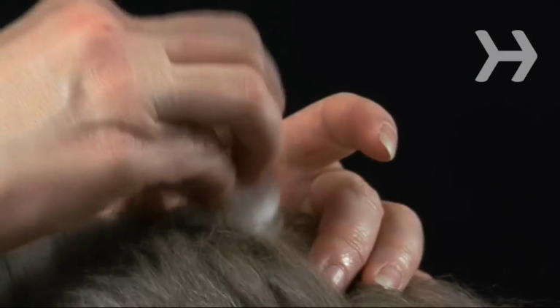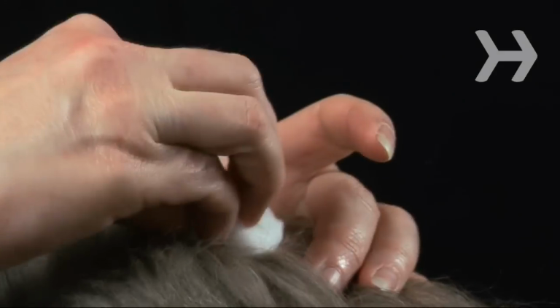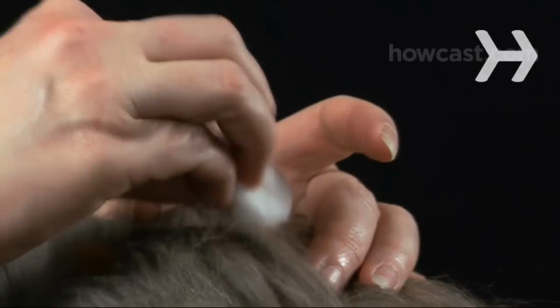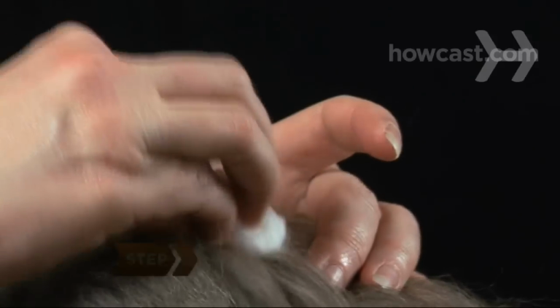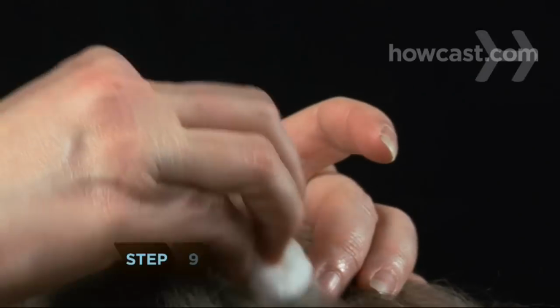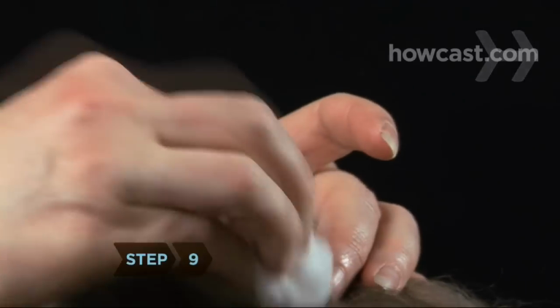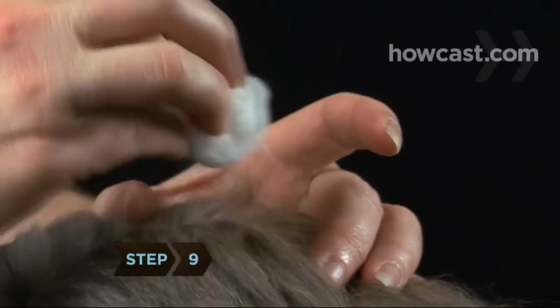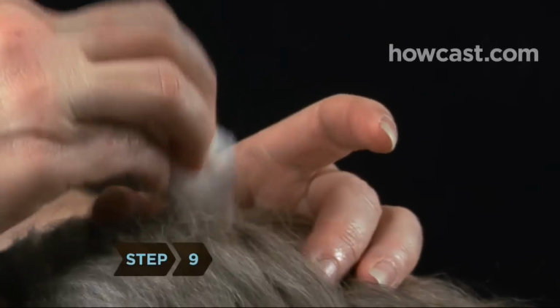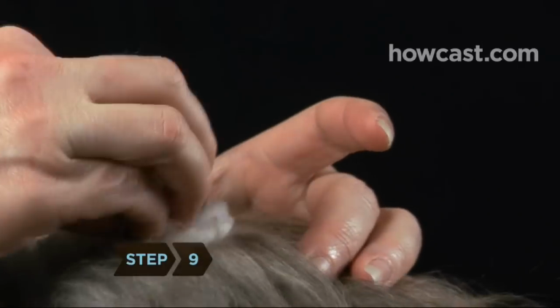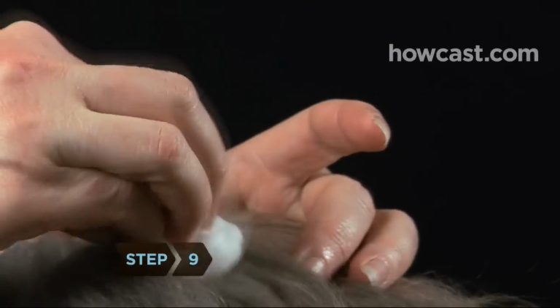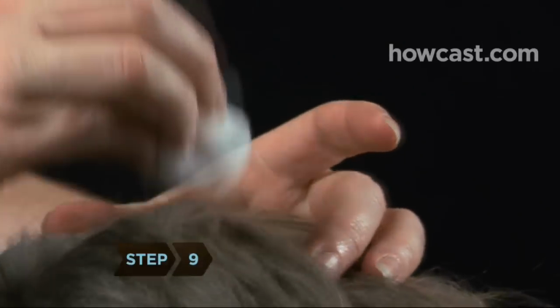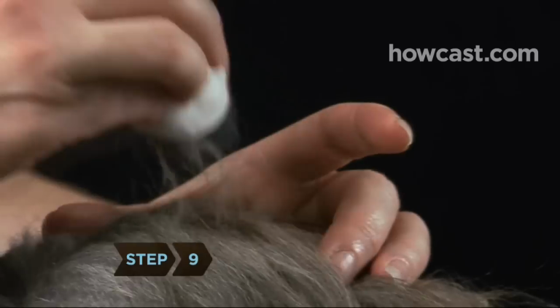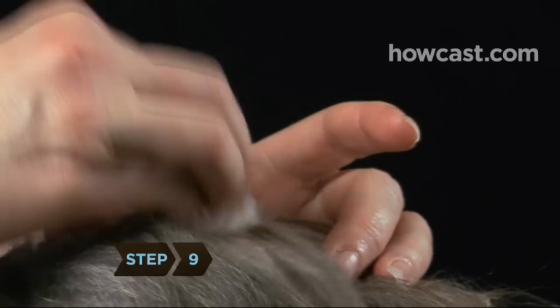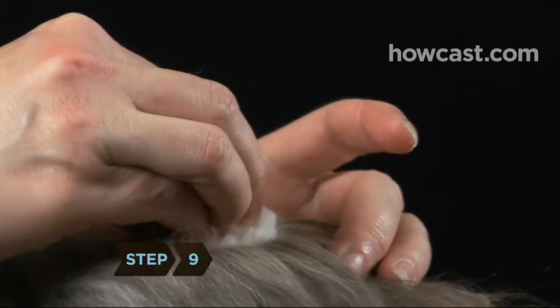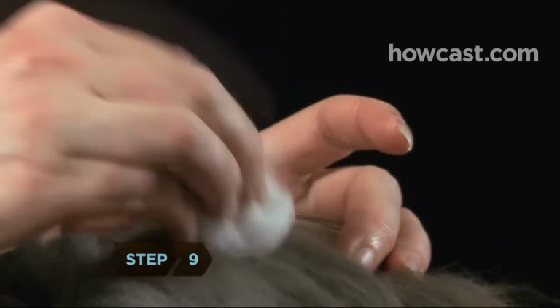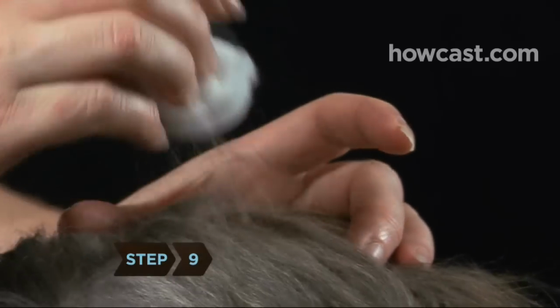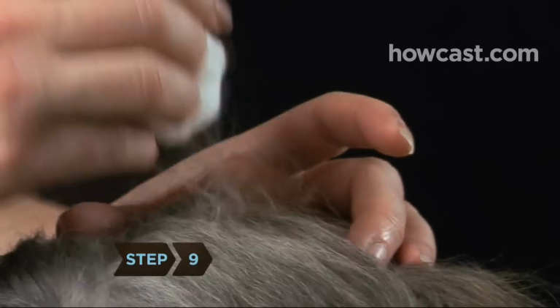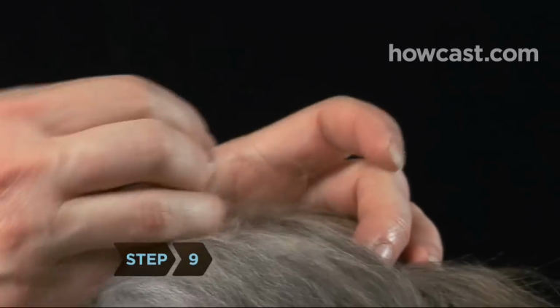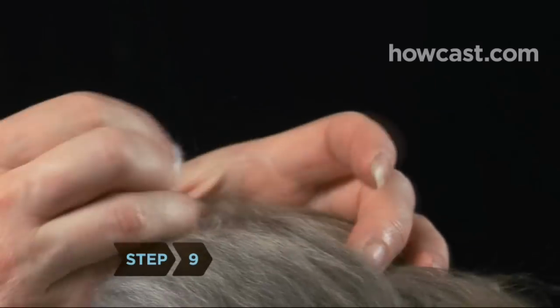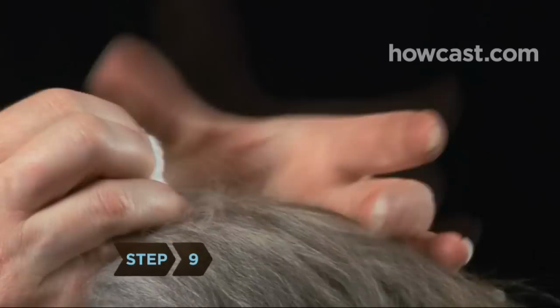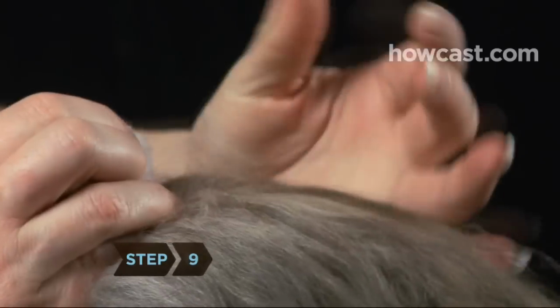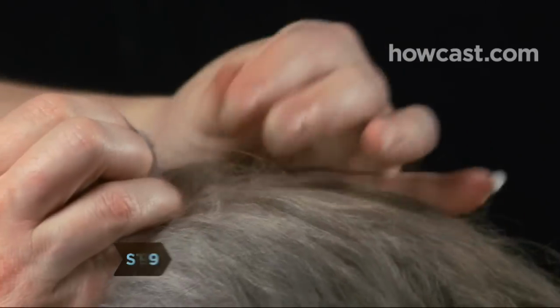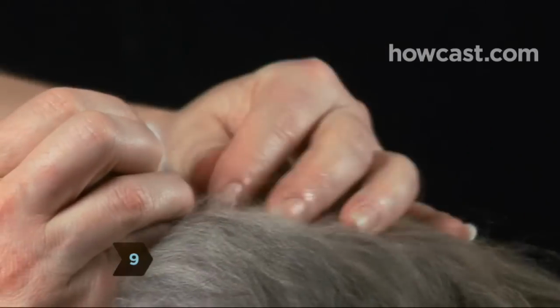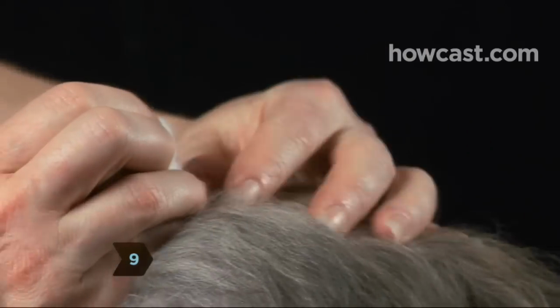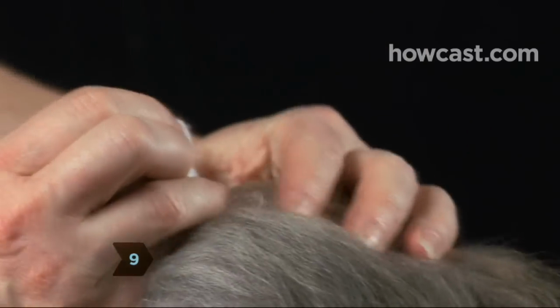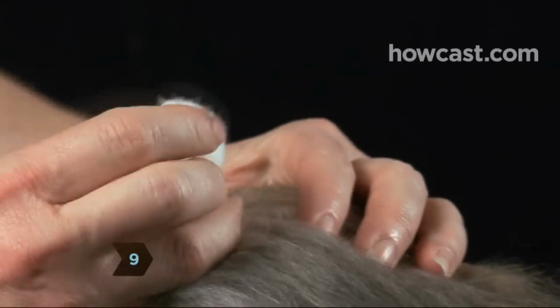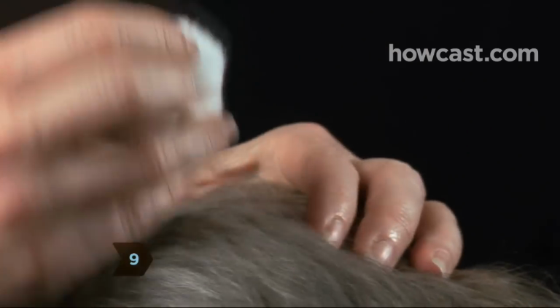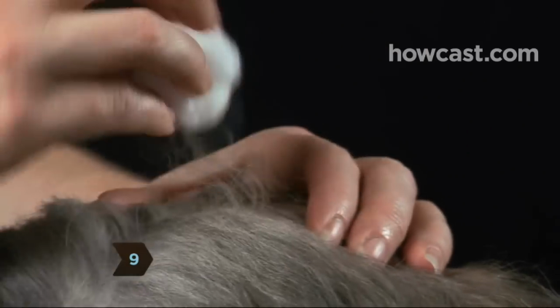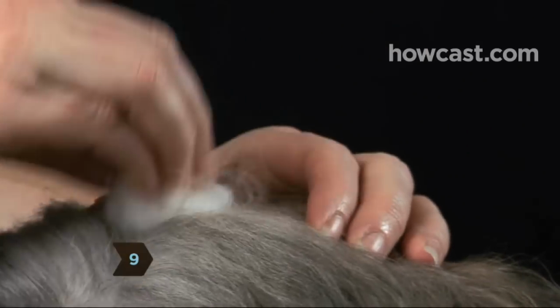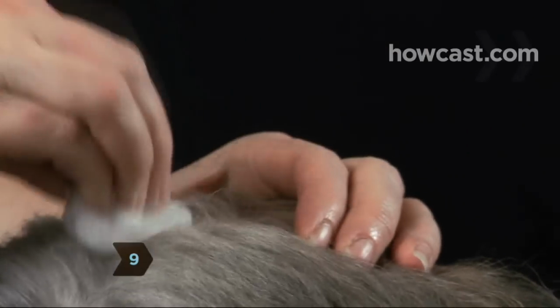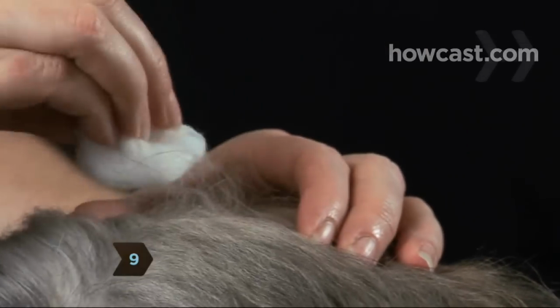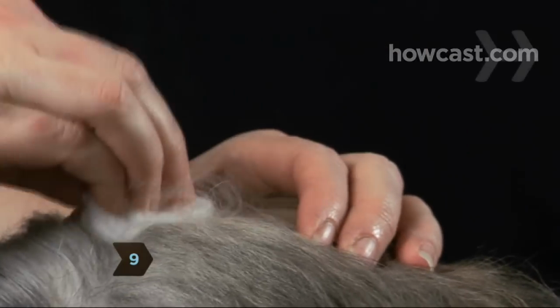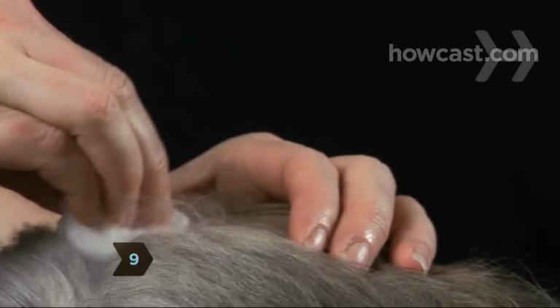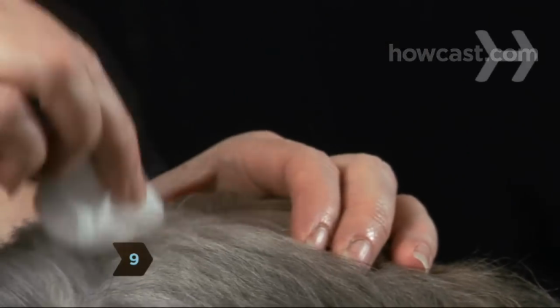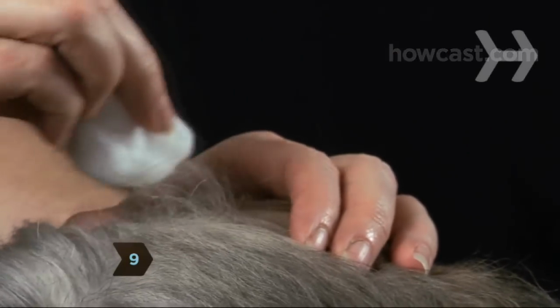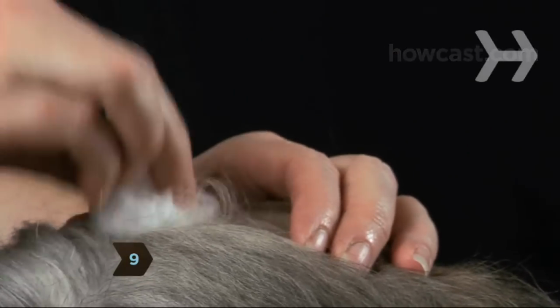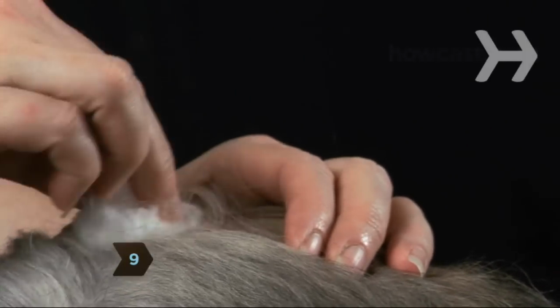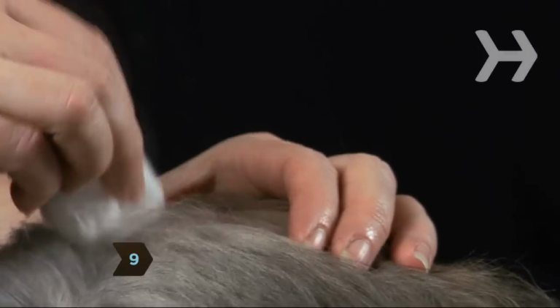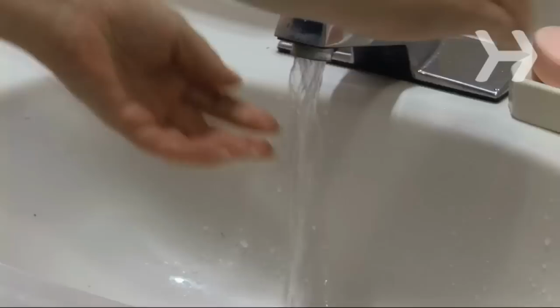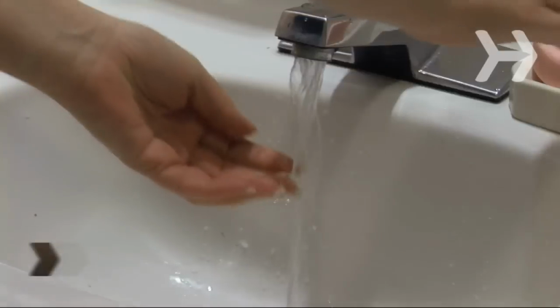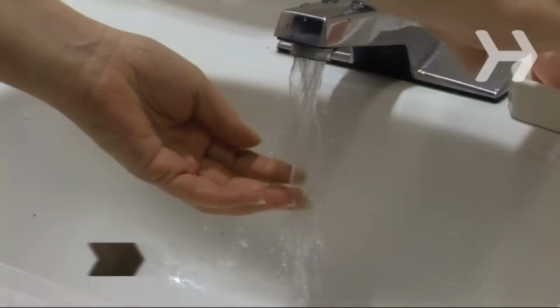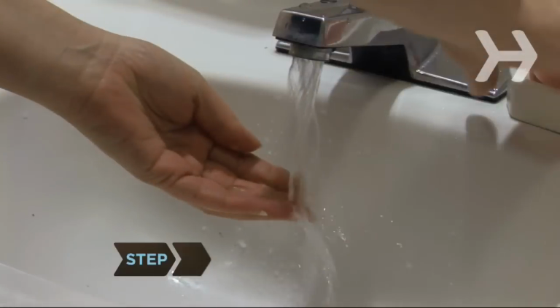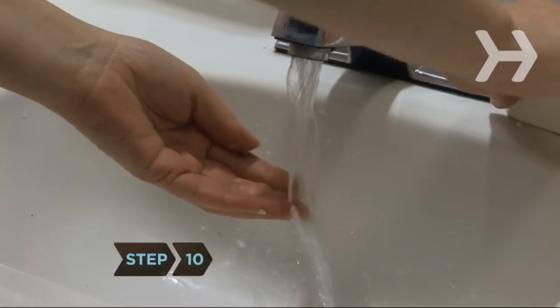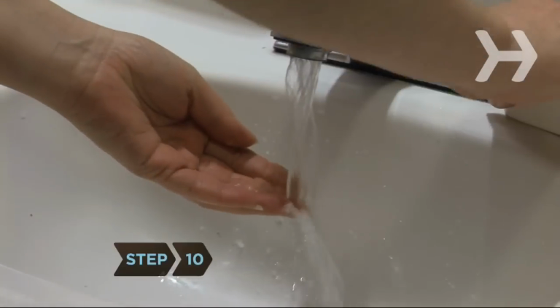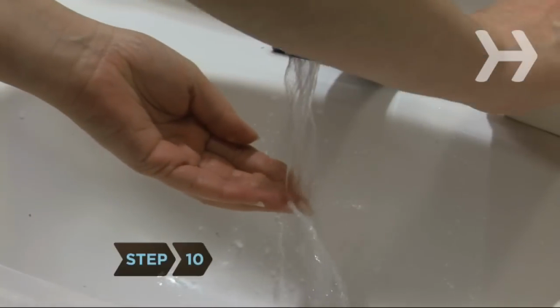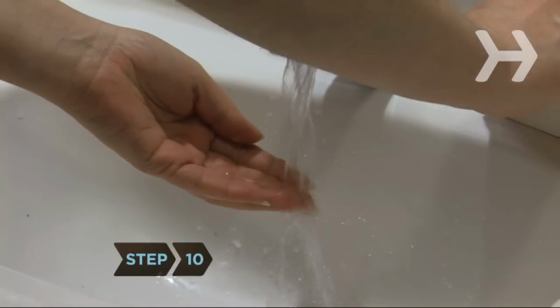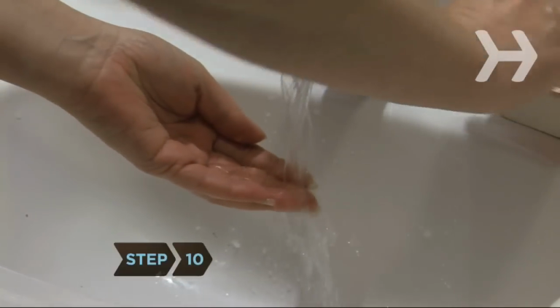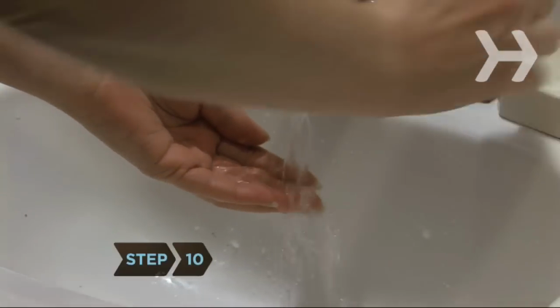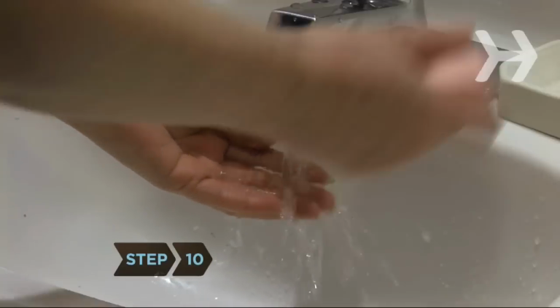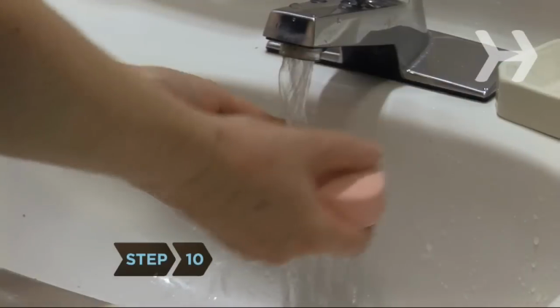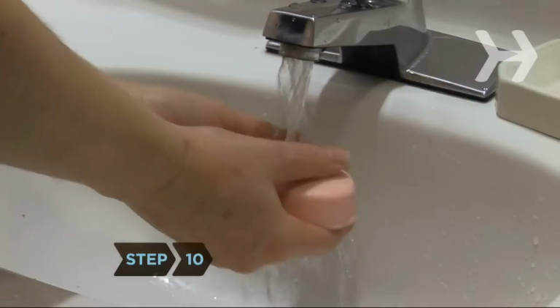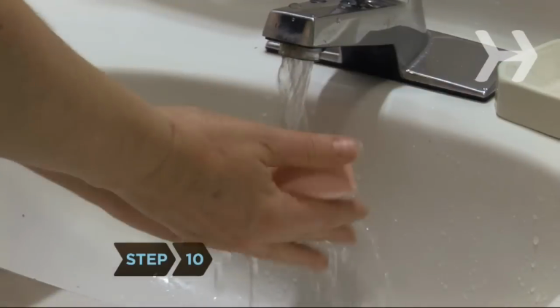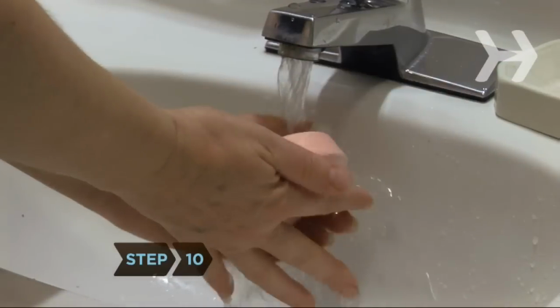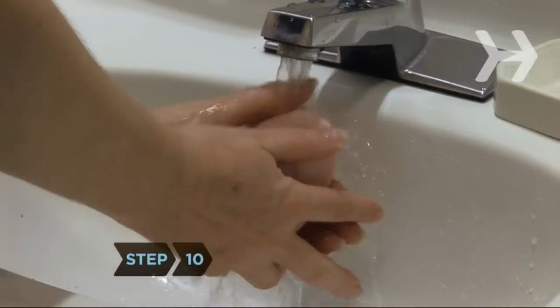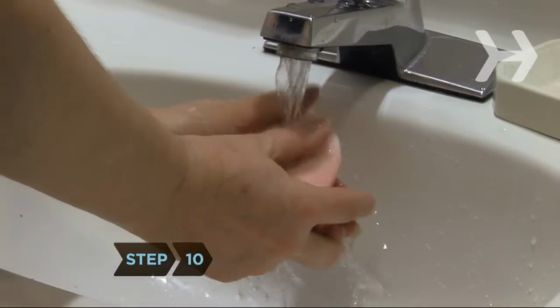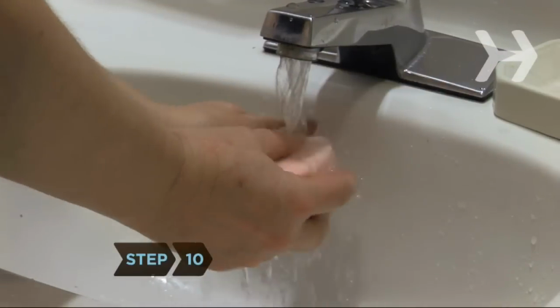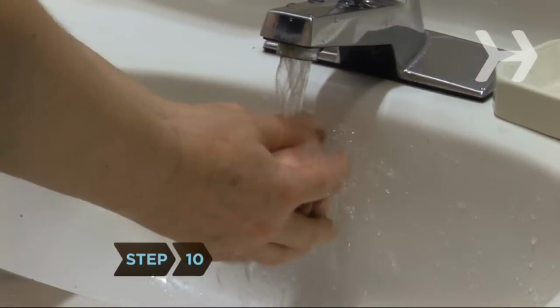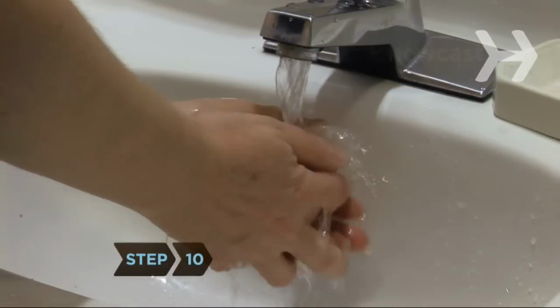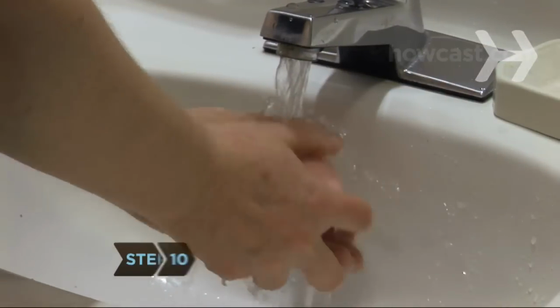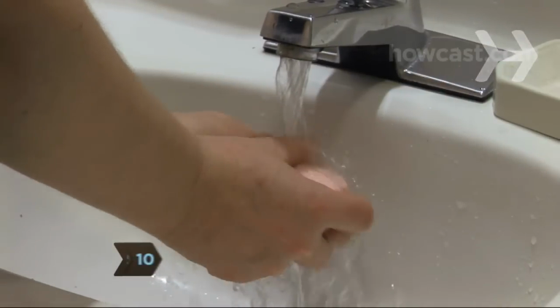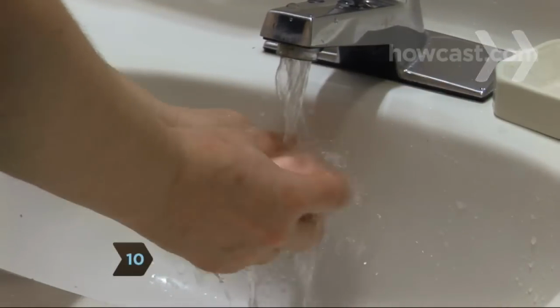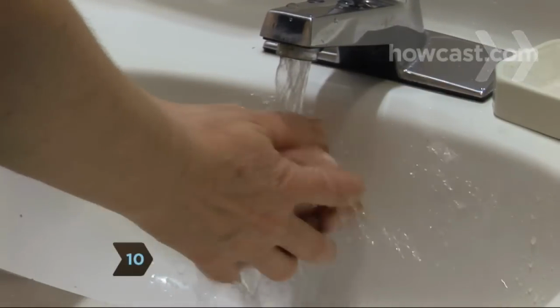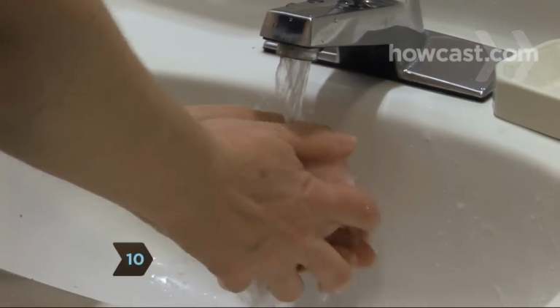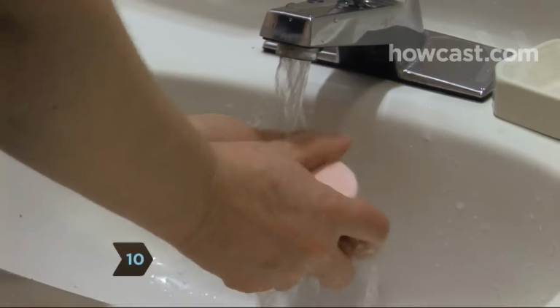Step 9. Clean the bitten area with rubbing alcohol. Step 10. Wash your hands thoroughly.